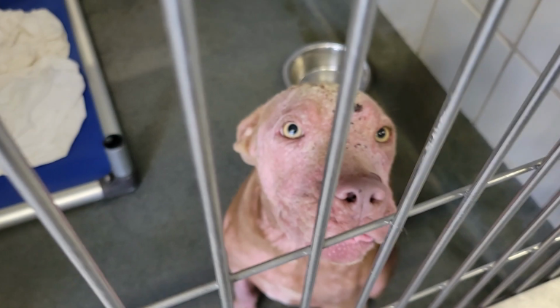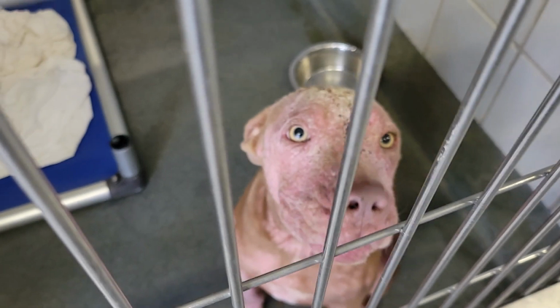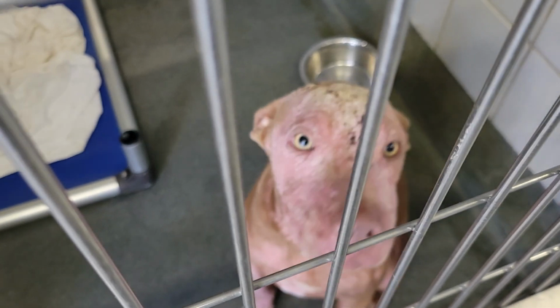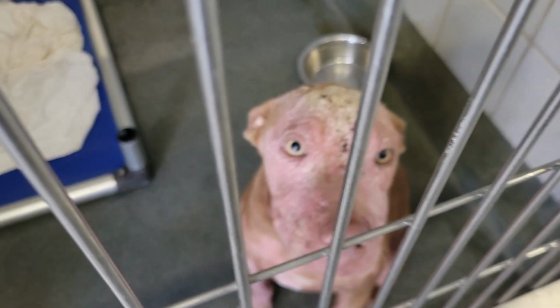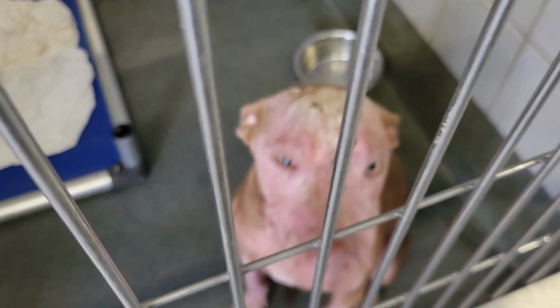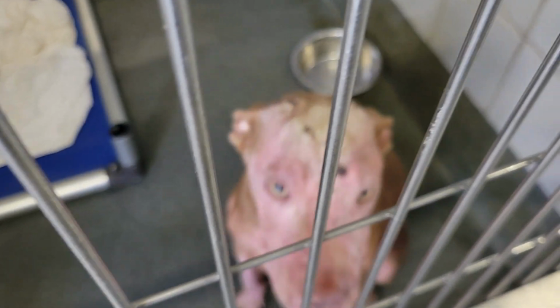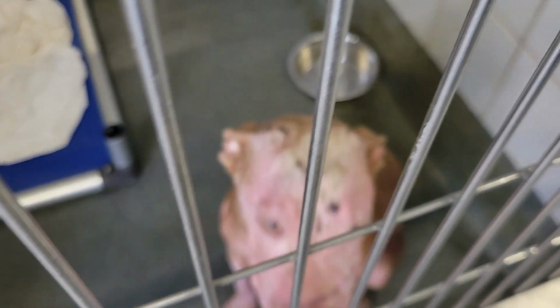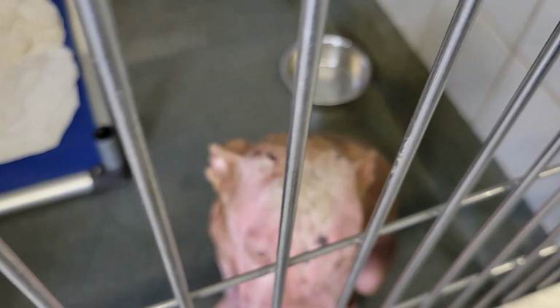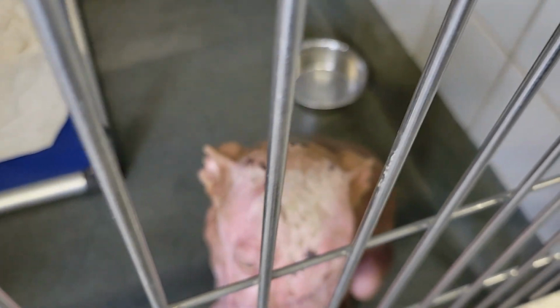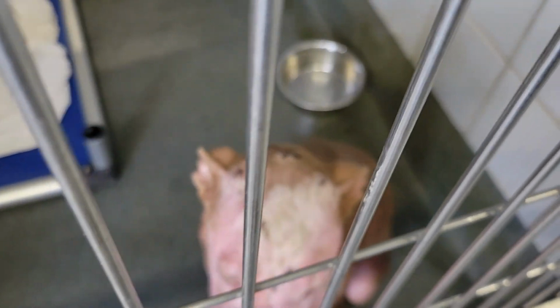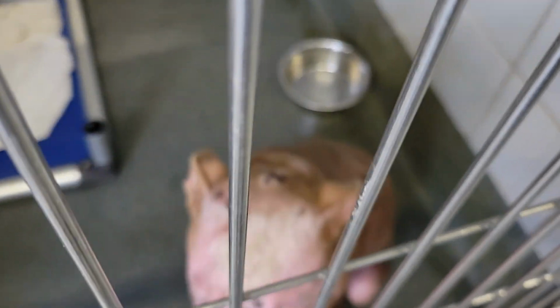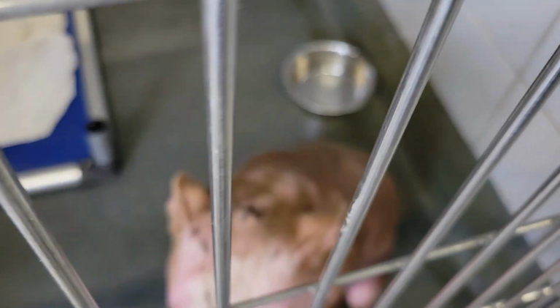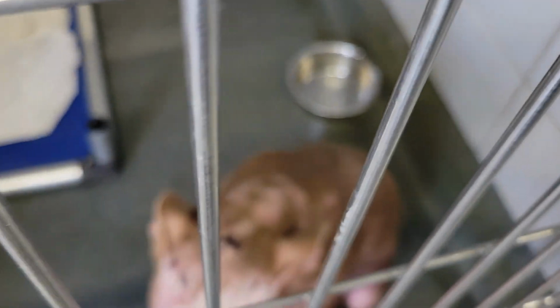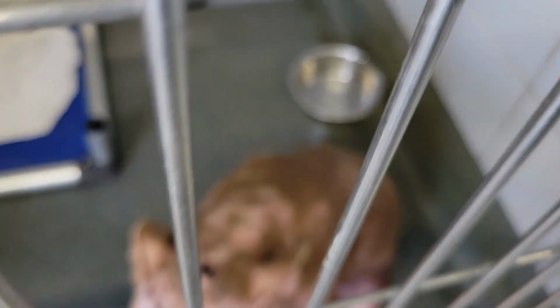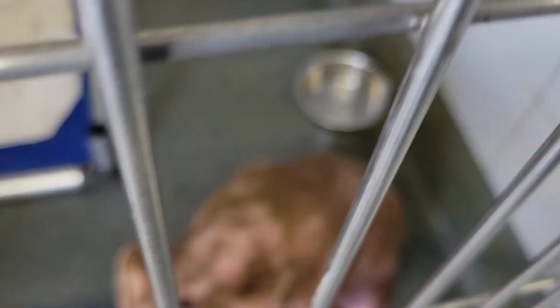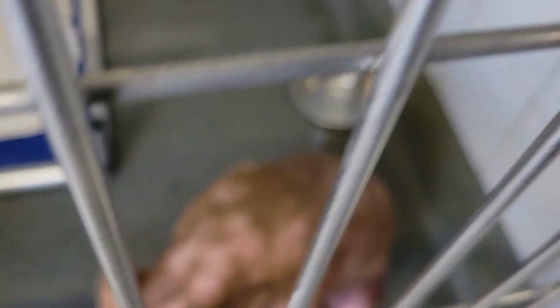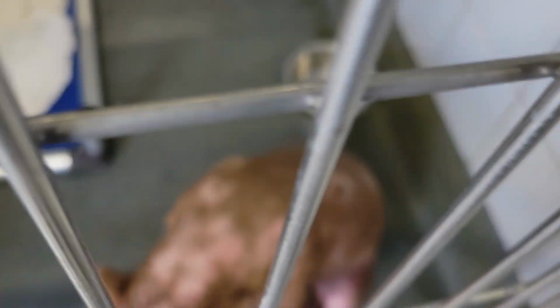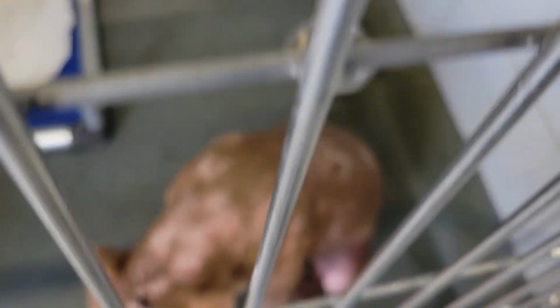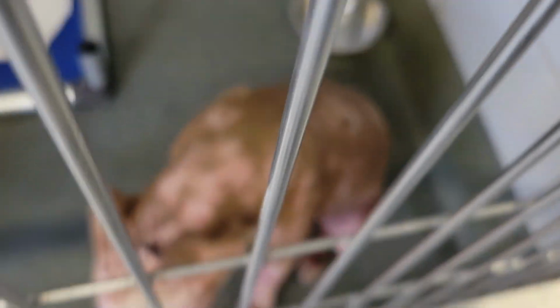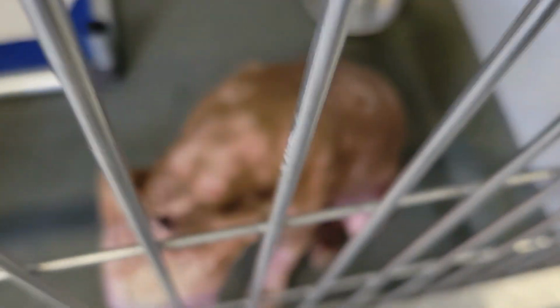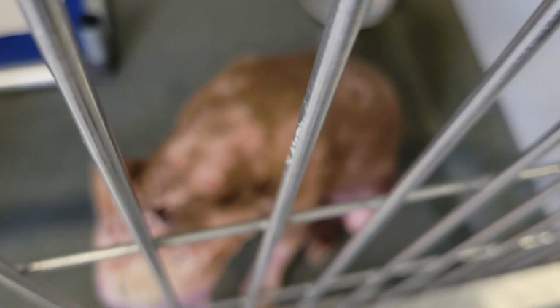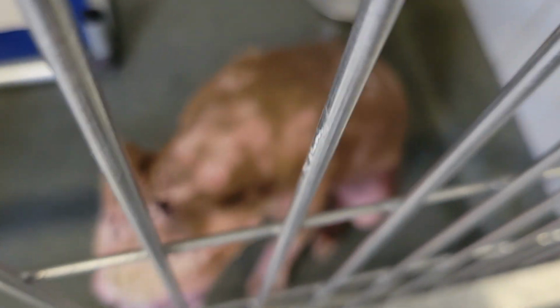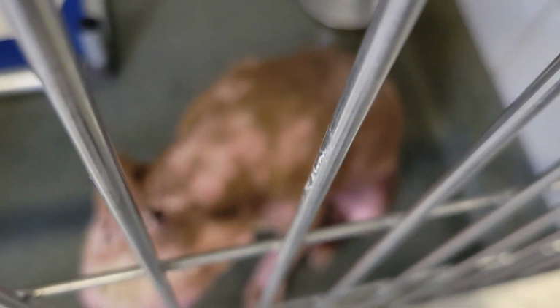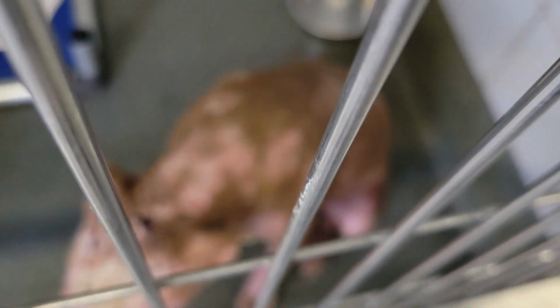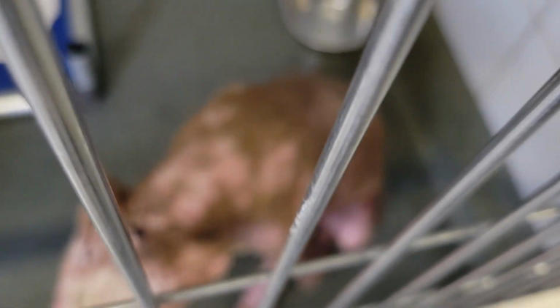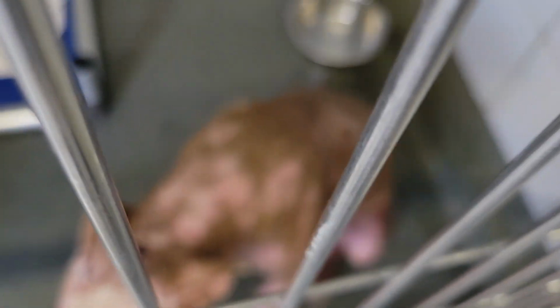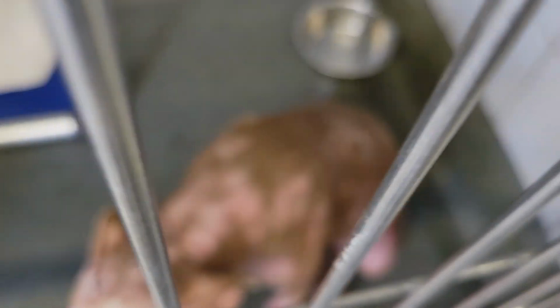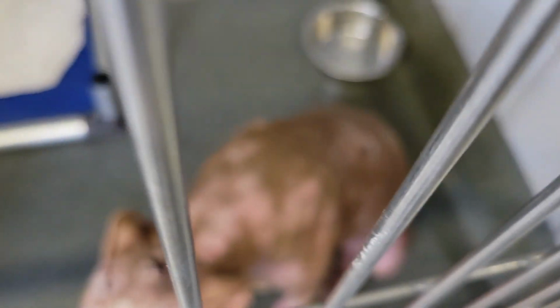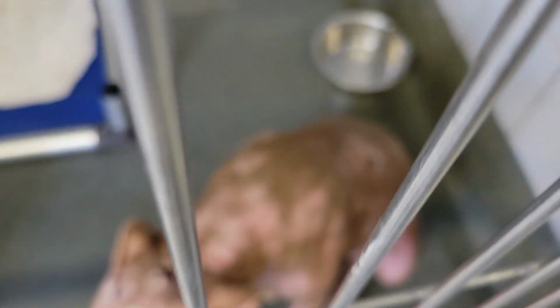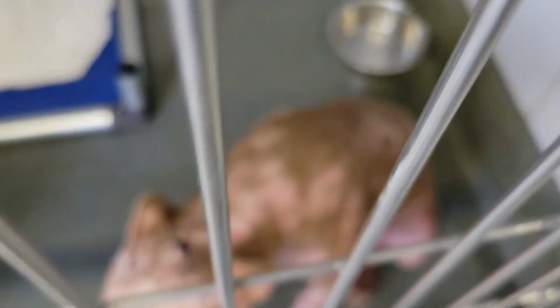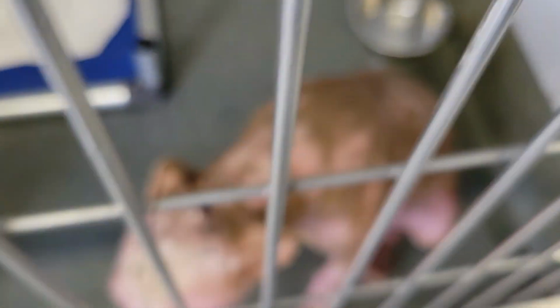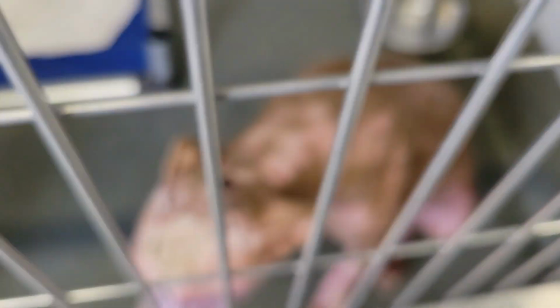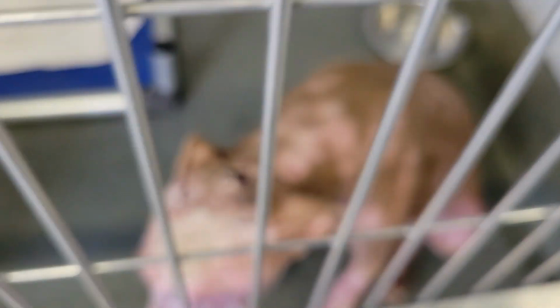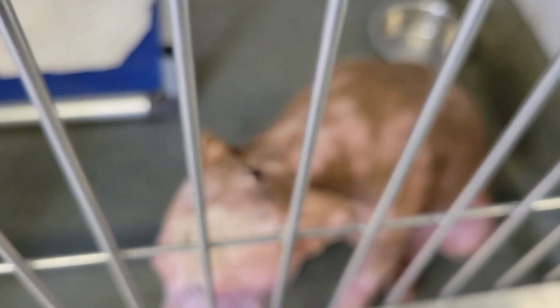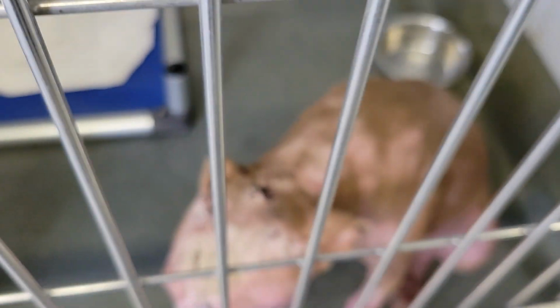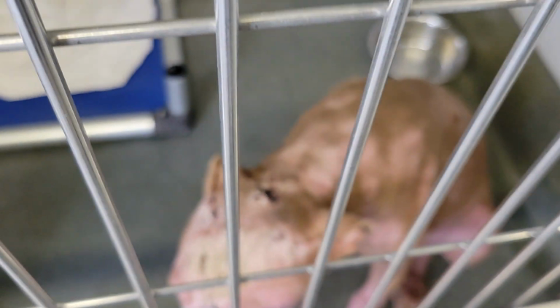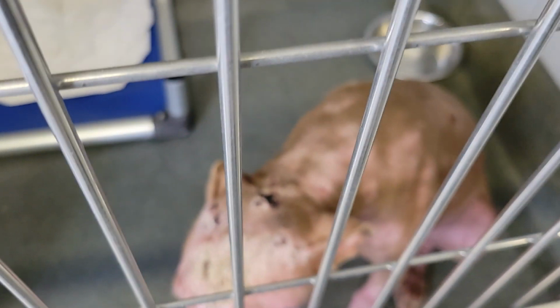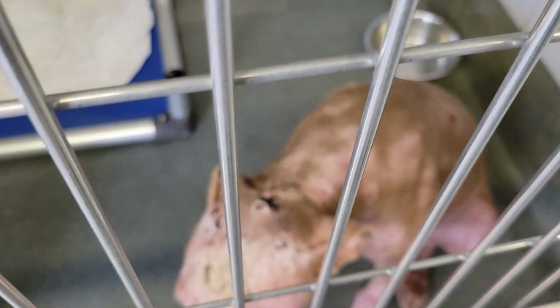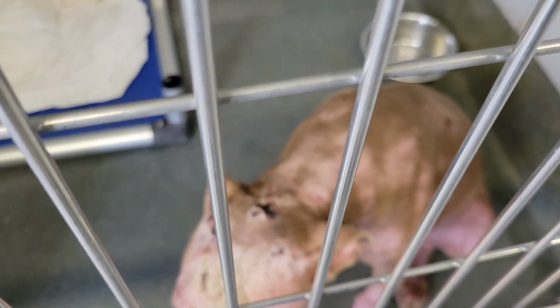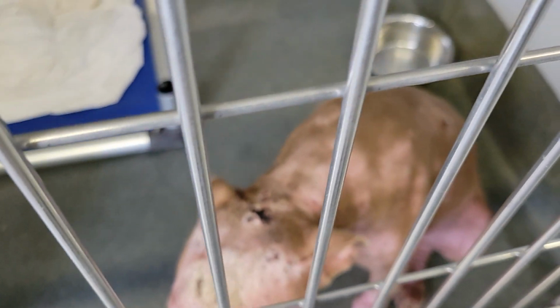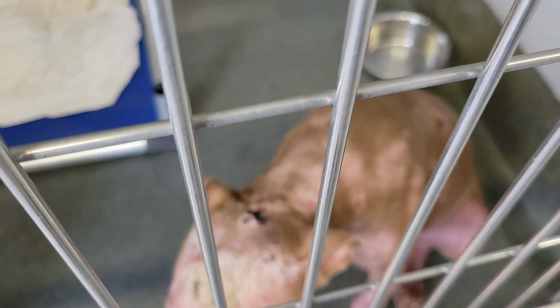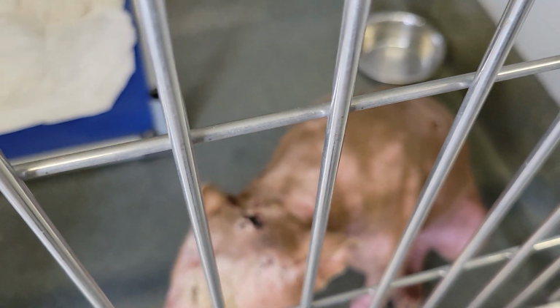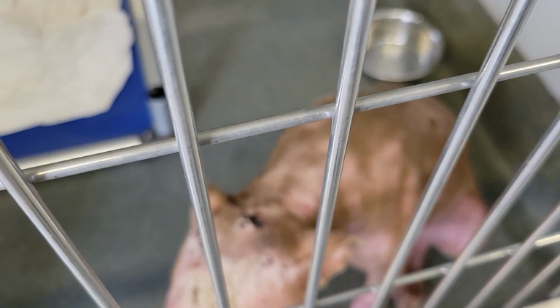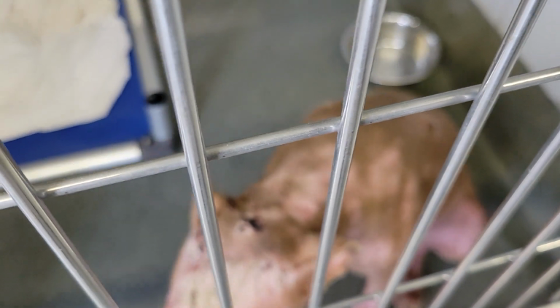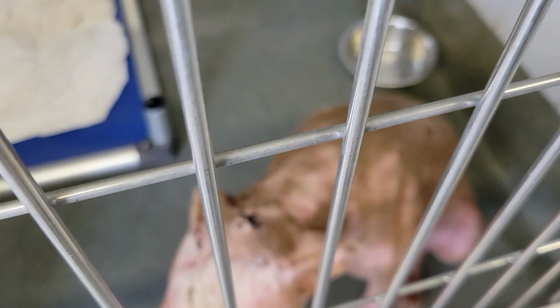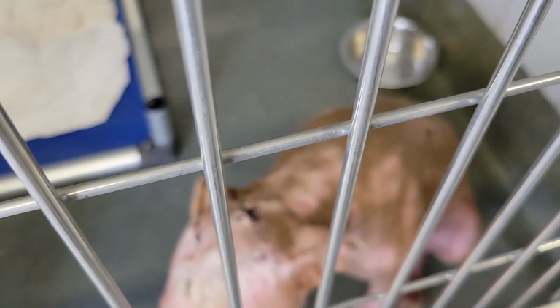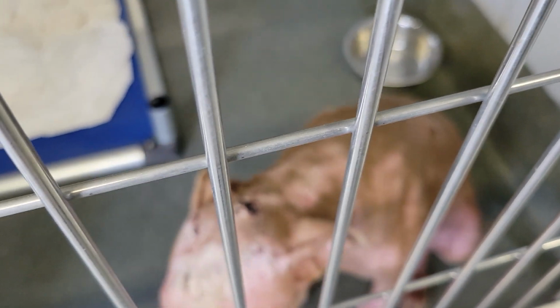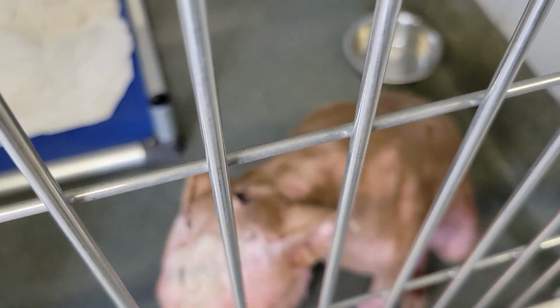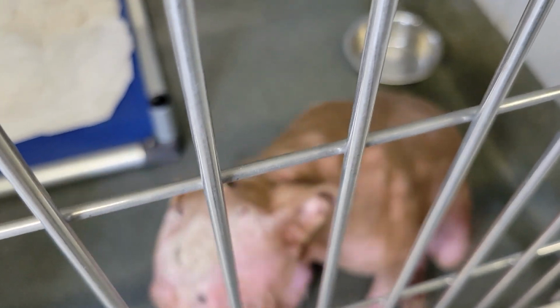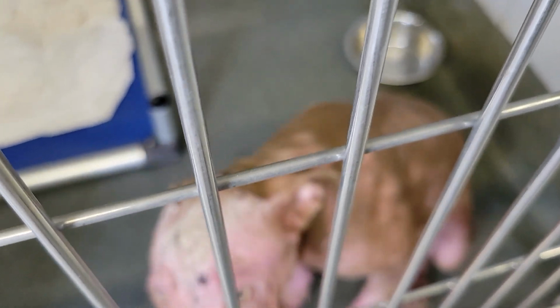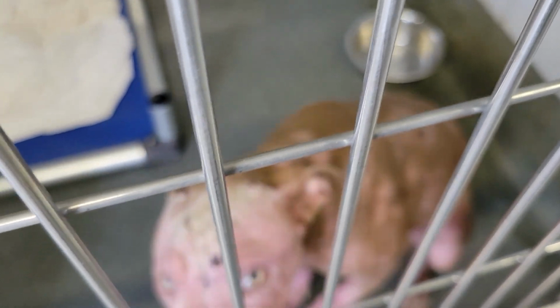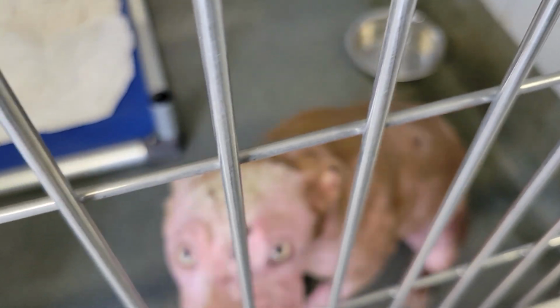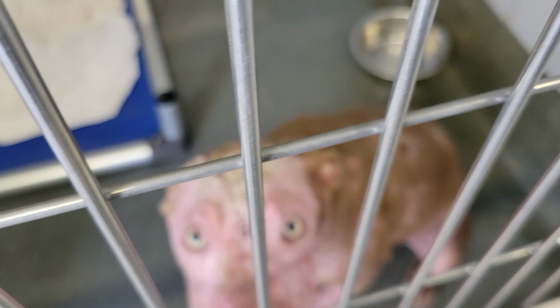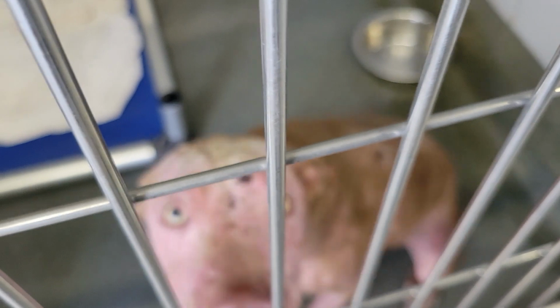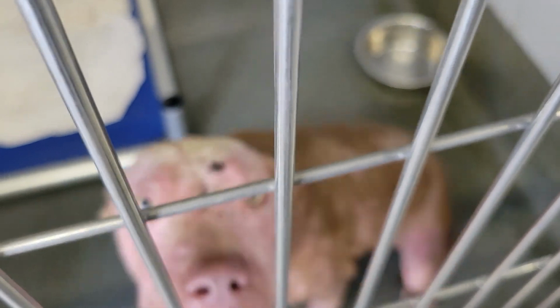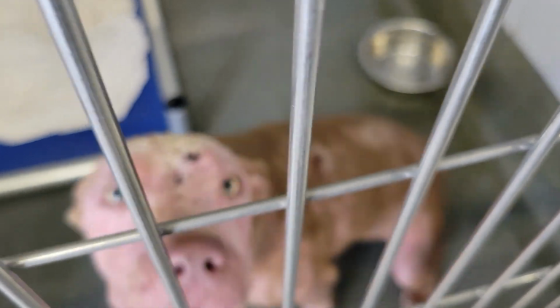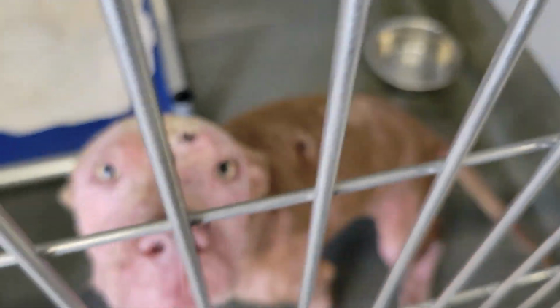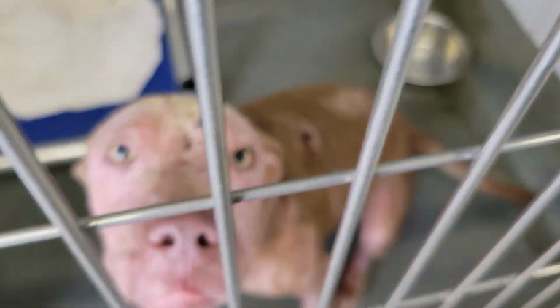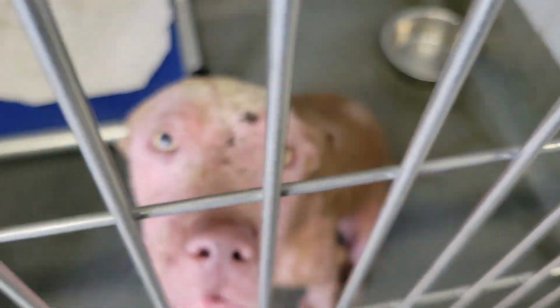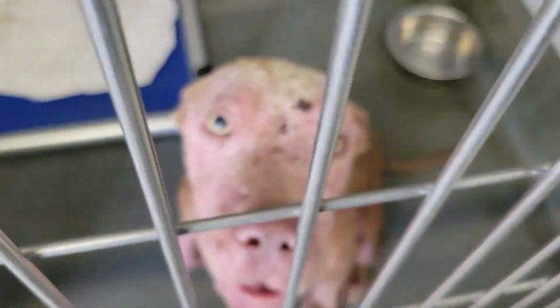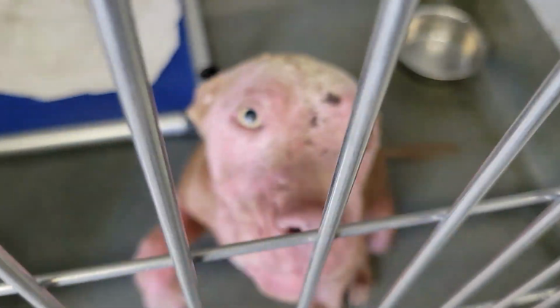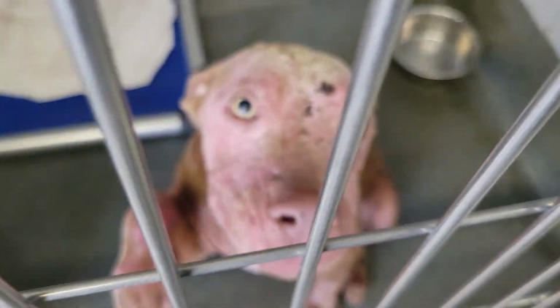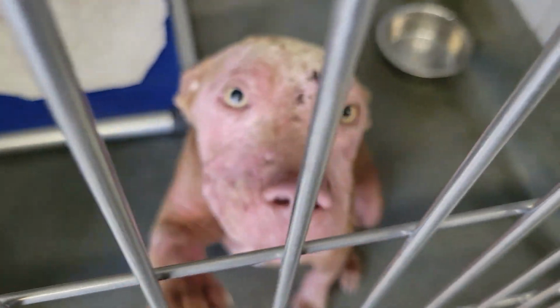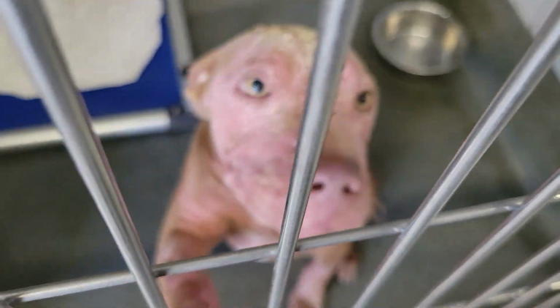This baby is a little male about six months old. As you can see, he has some definite skin issues.